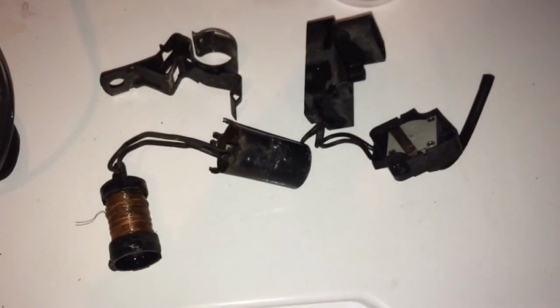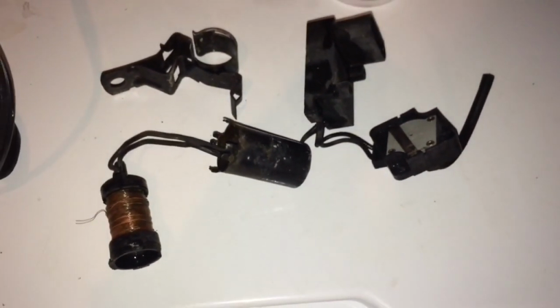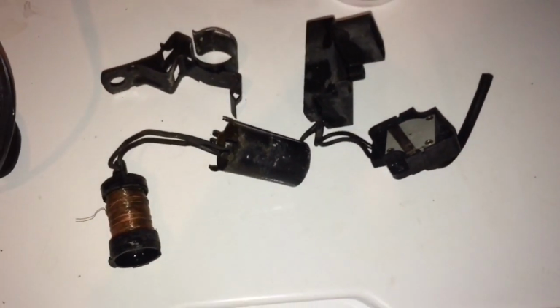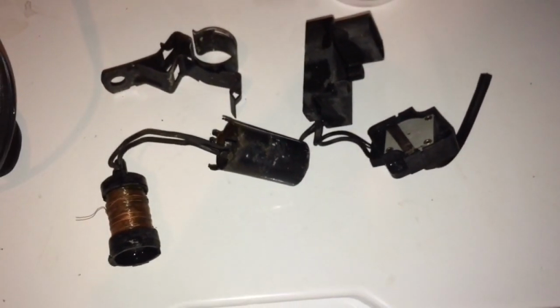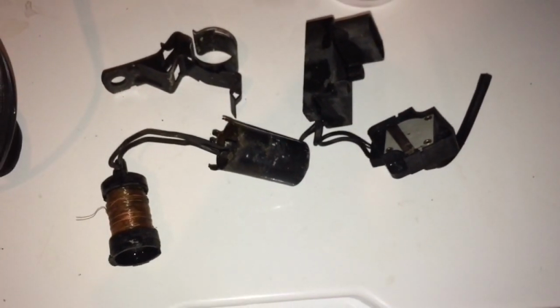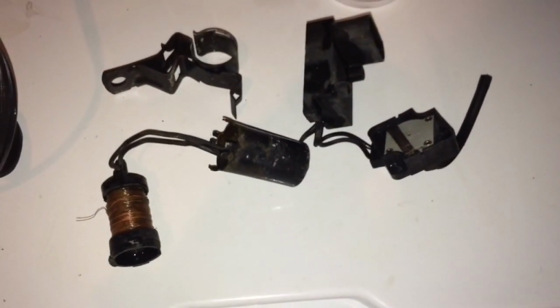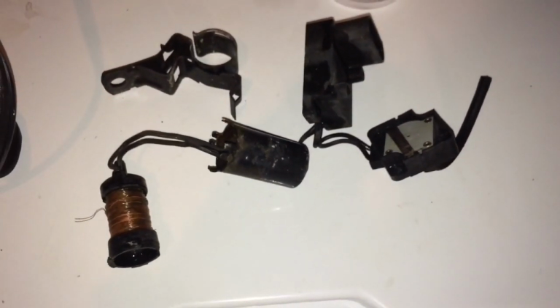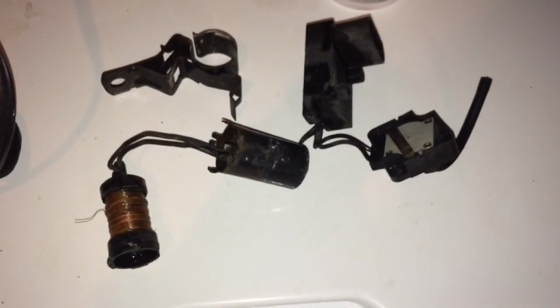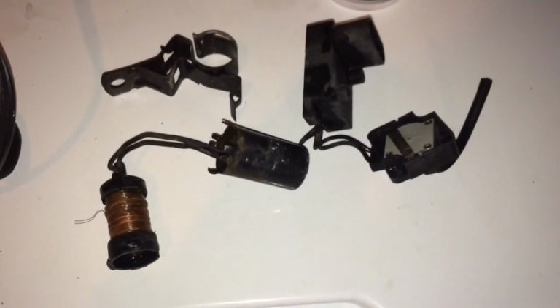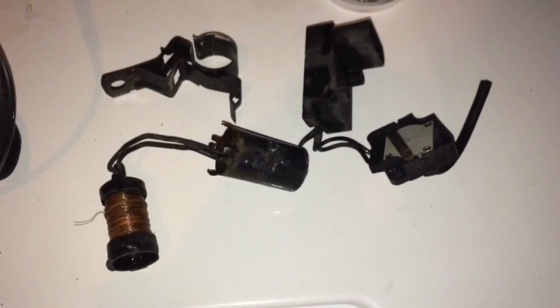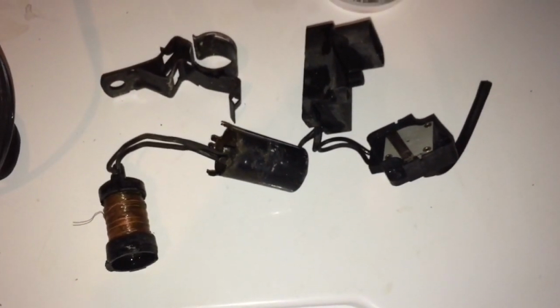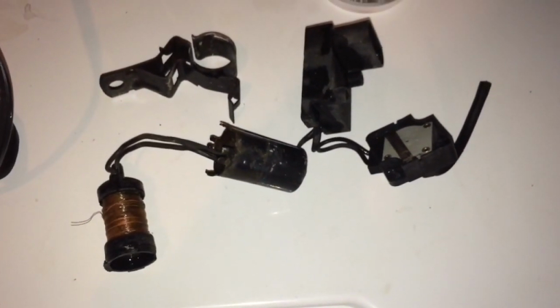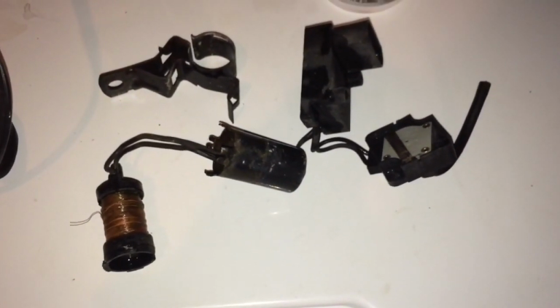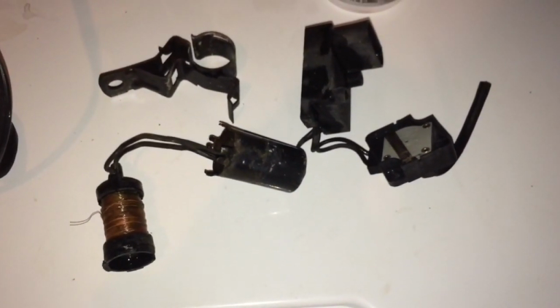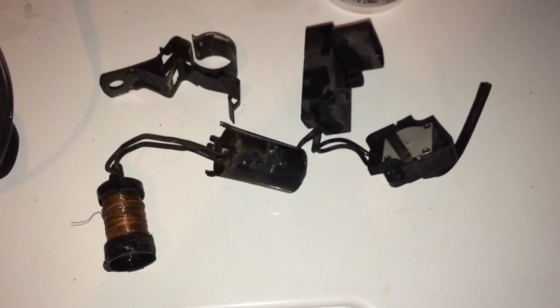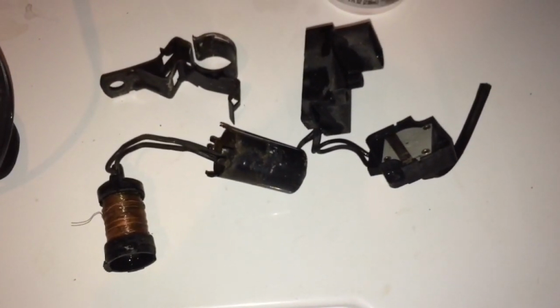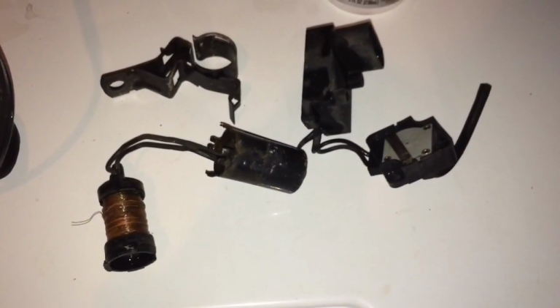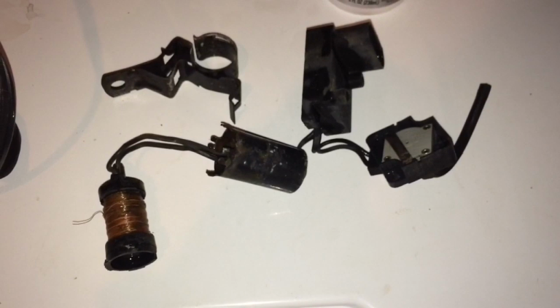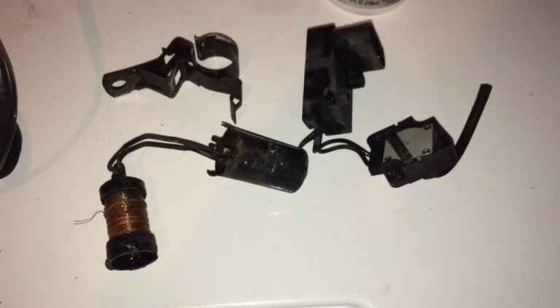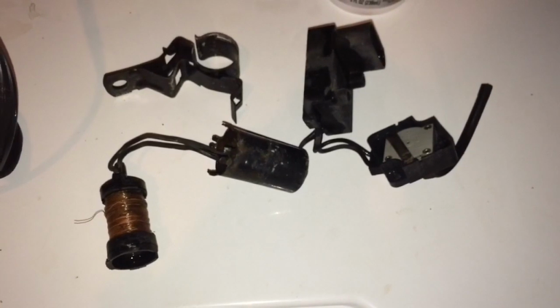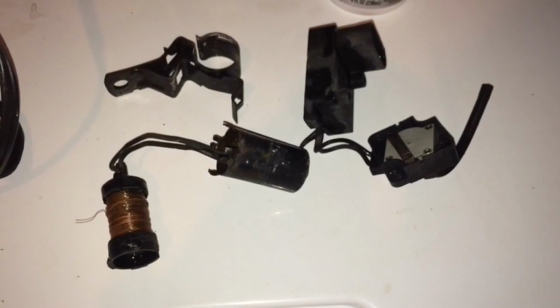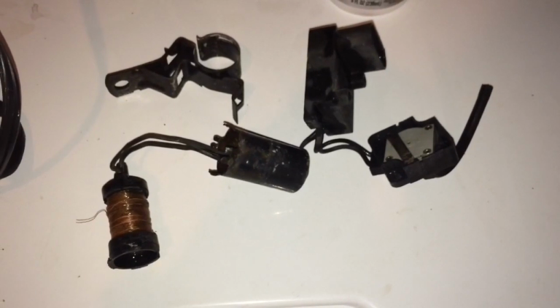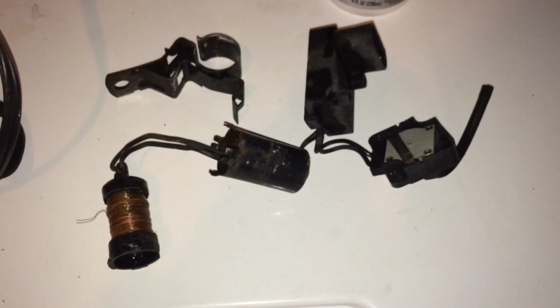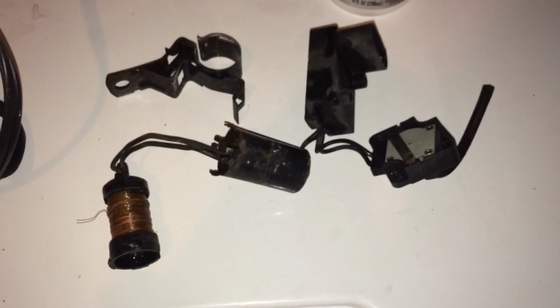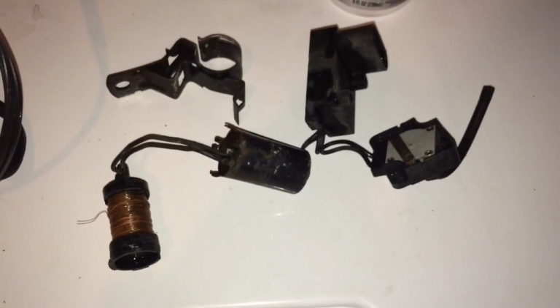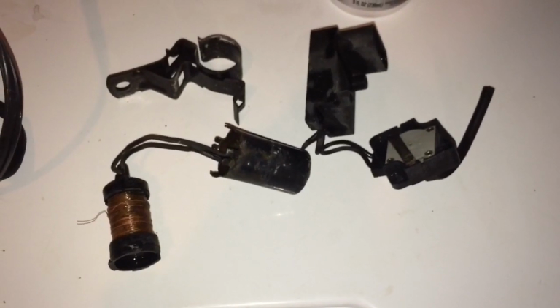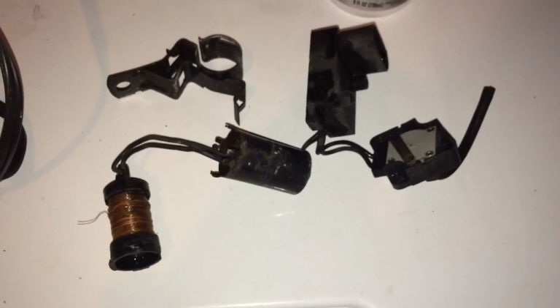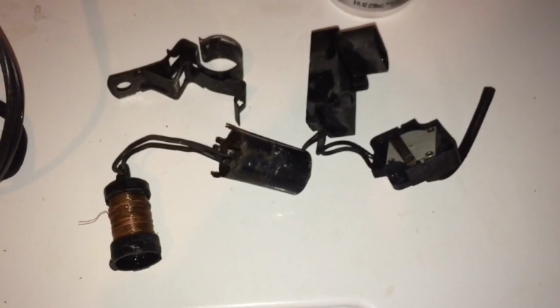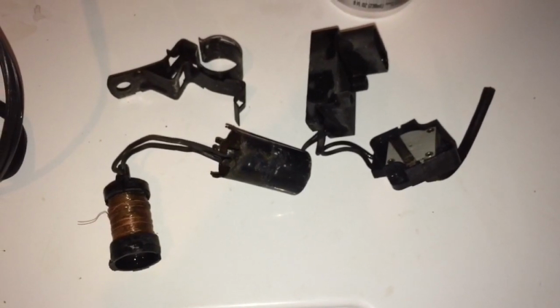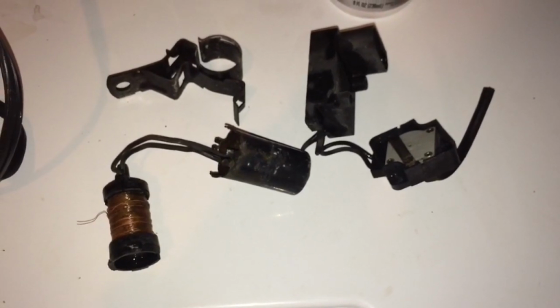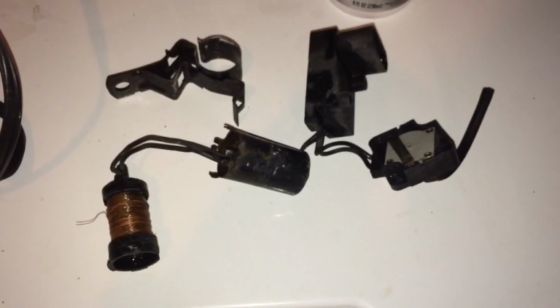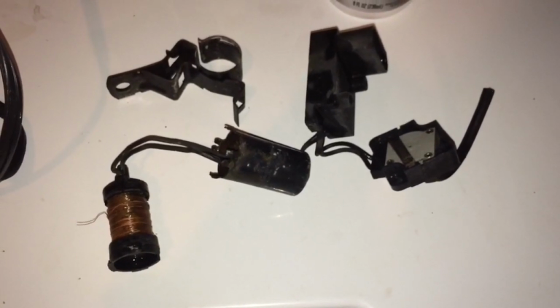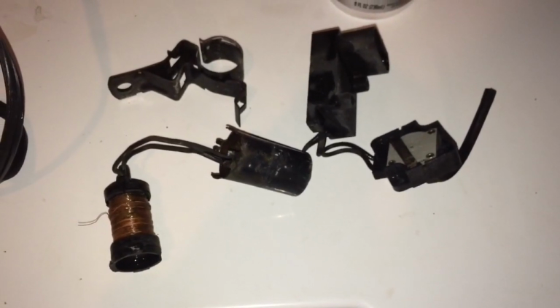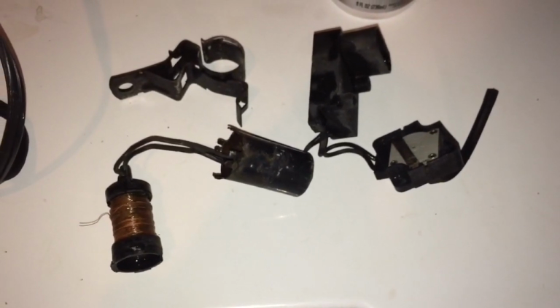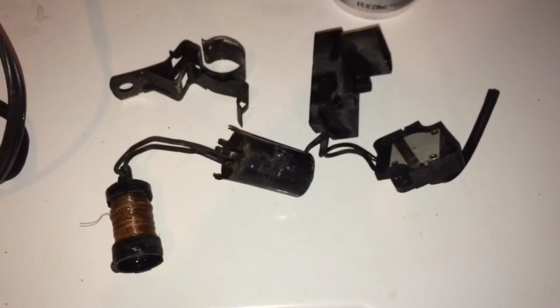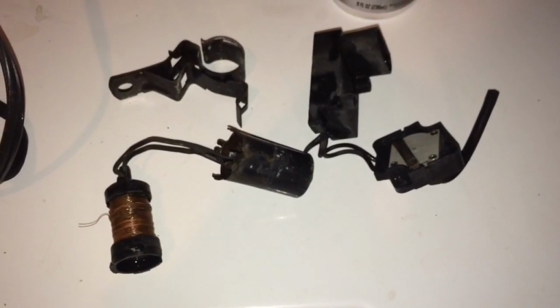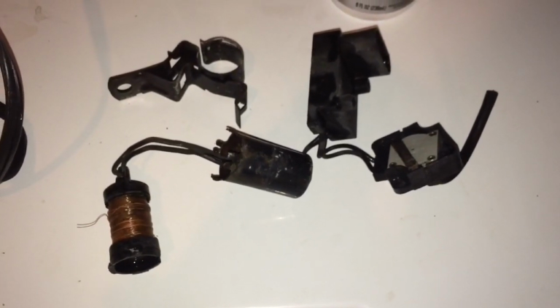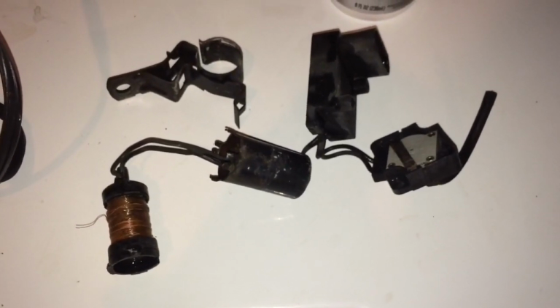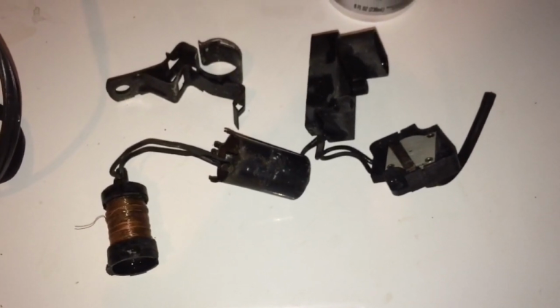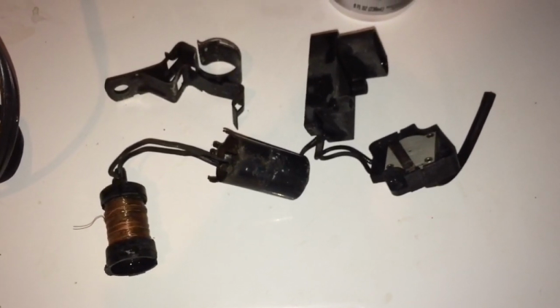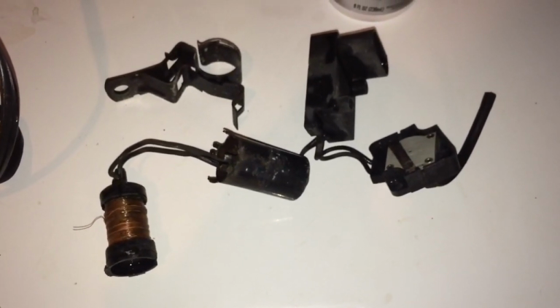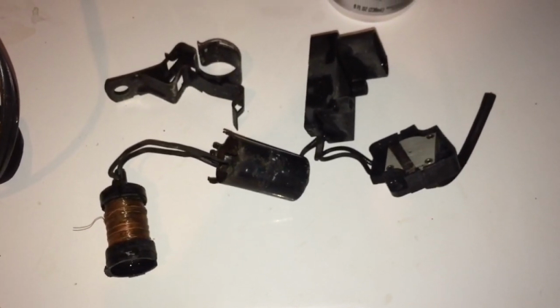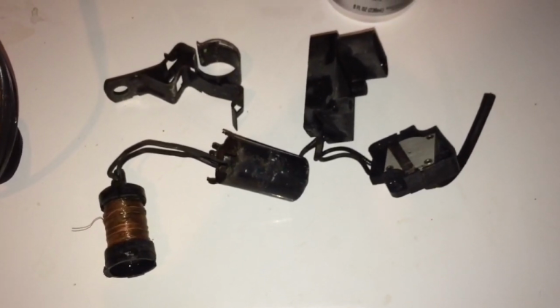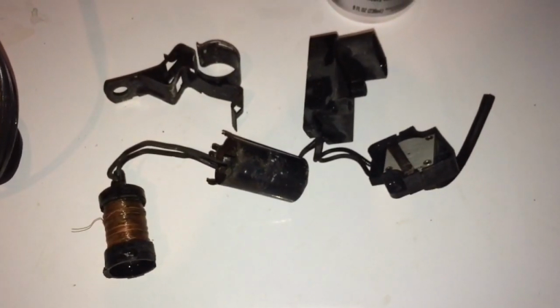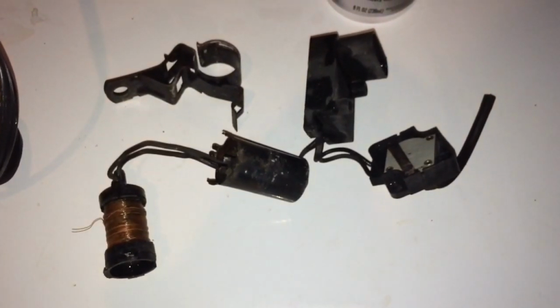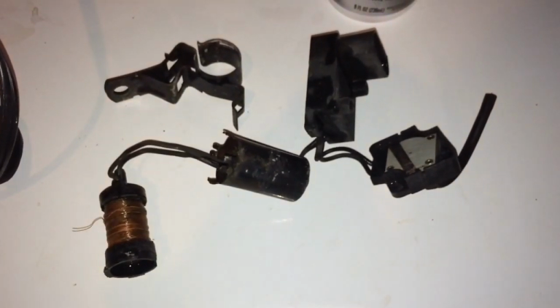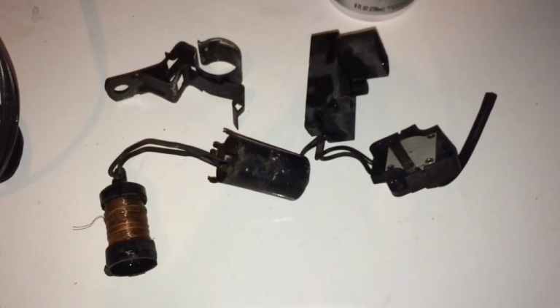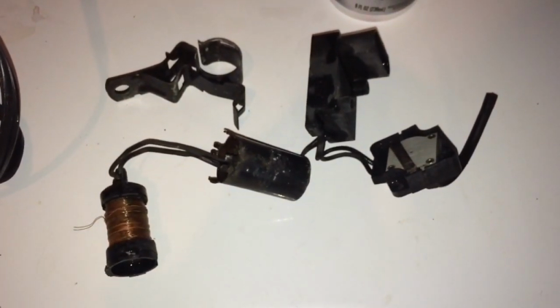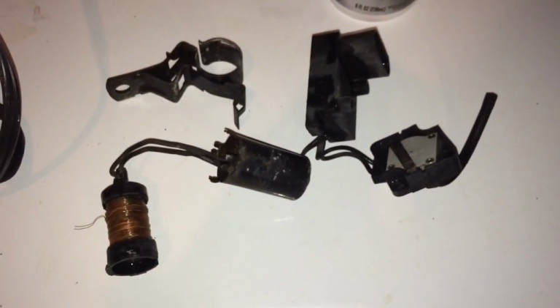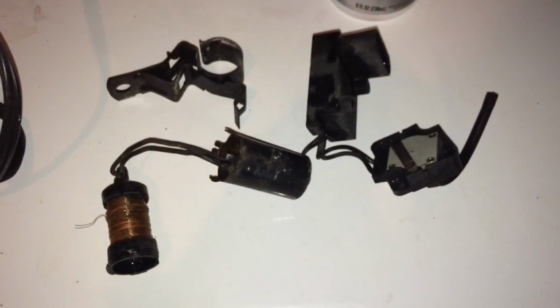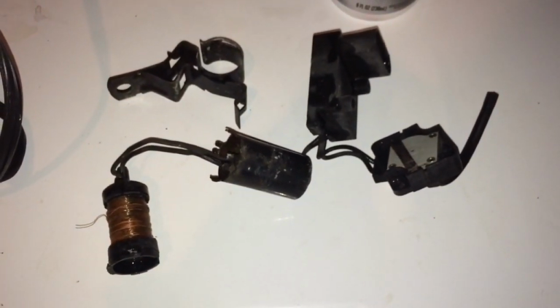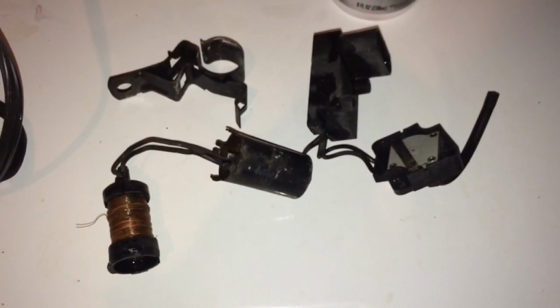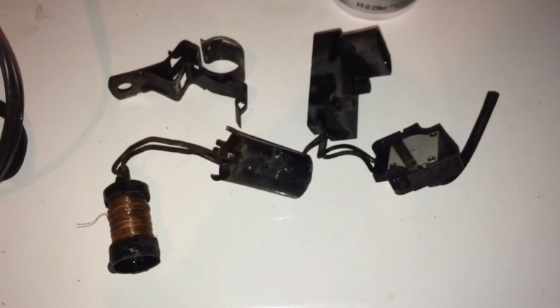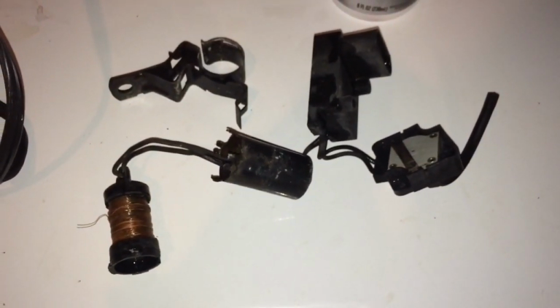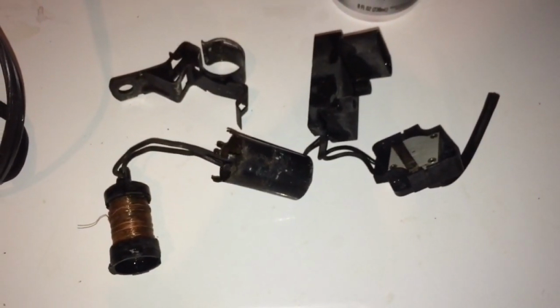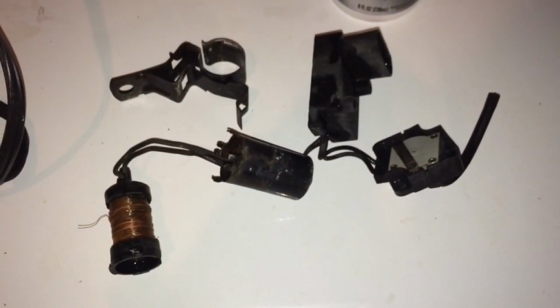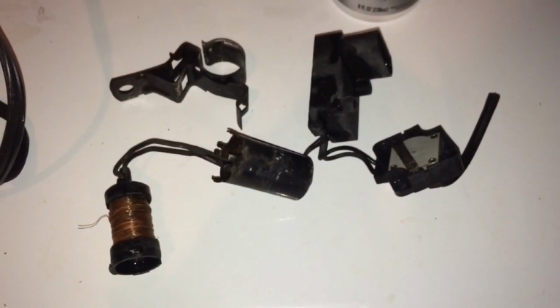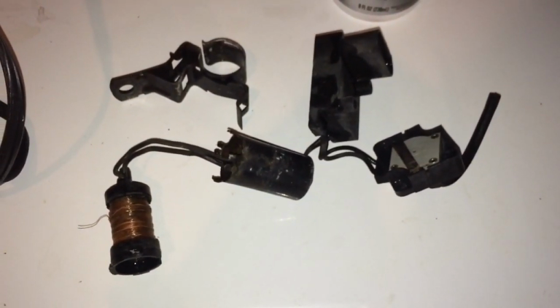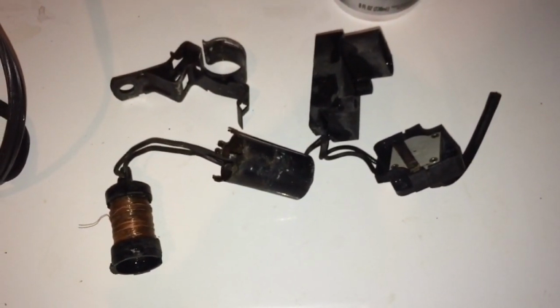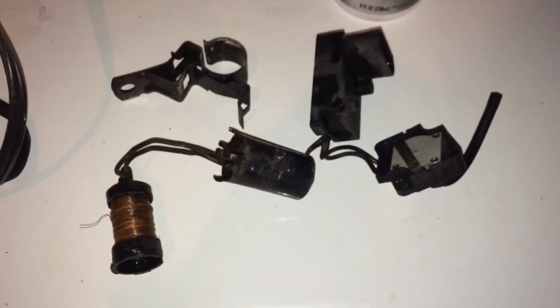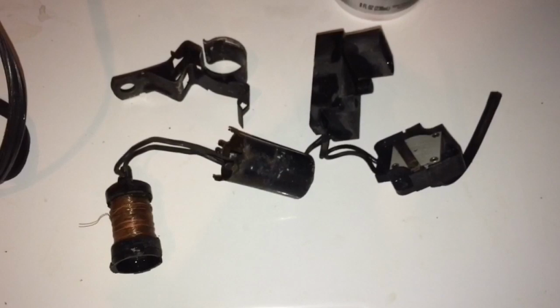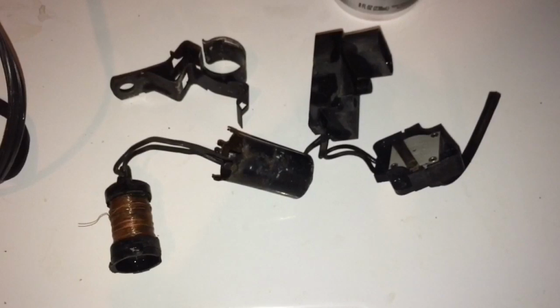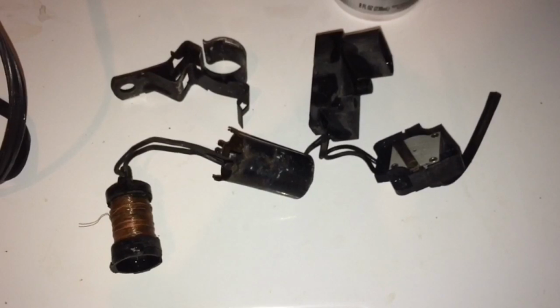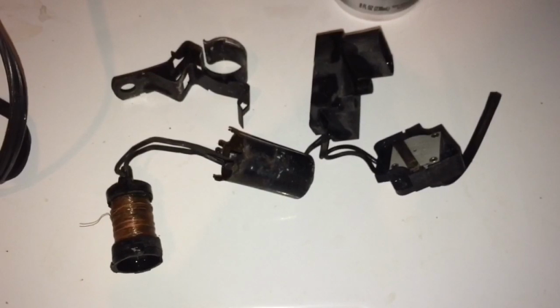Just dry this off real good and then we'll let it air dry overnight. Then we will get down to soldering the wire back together.